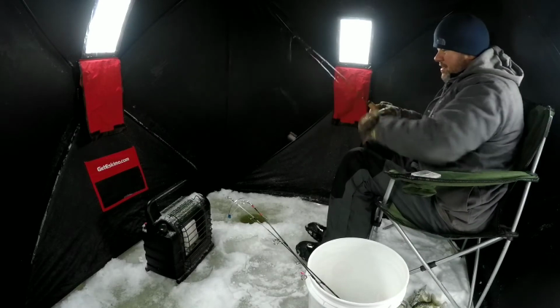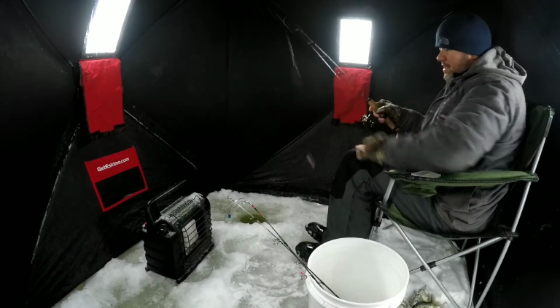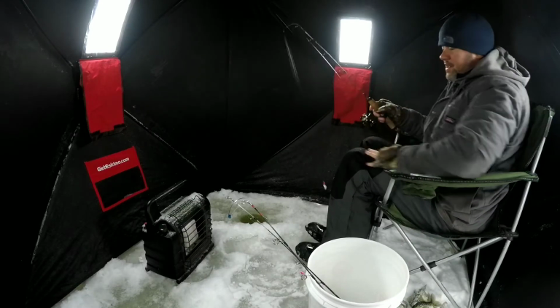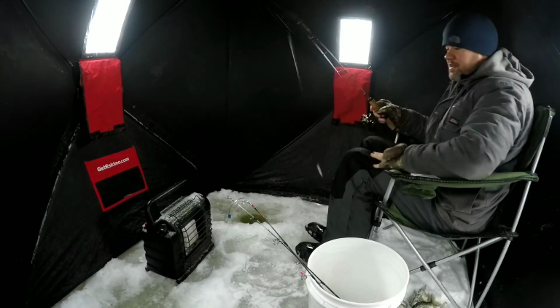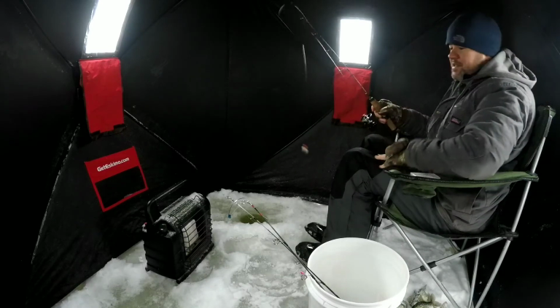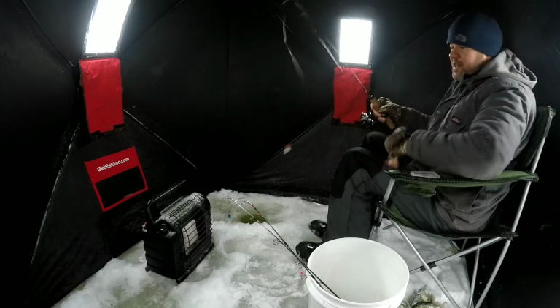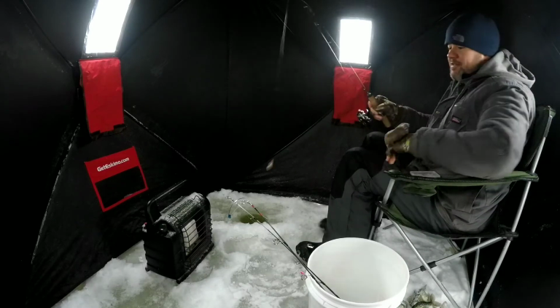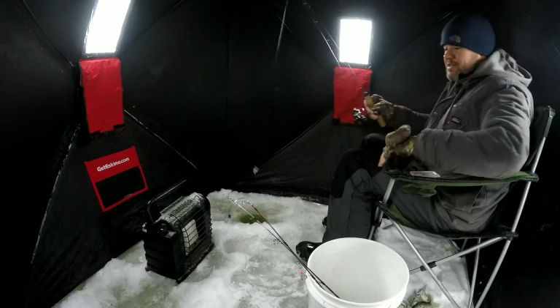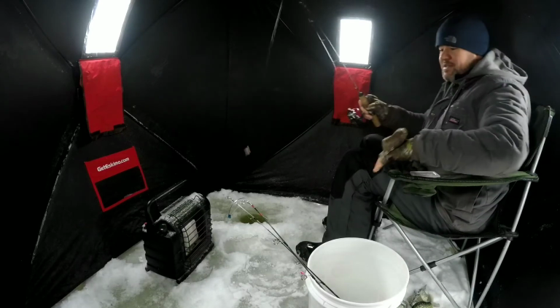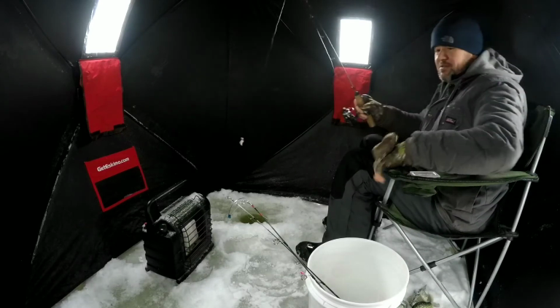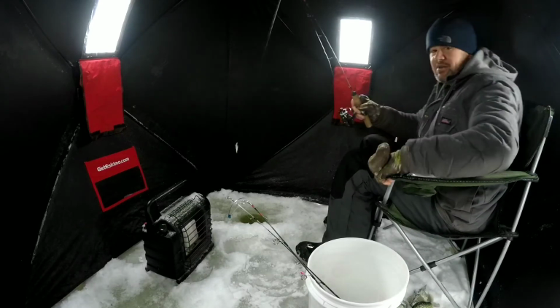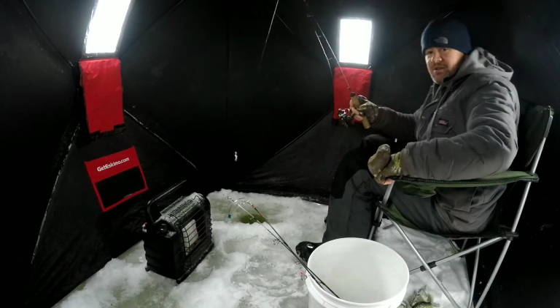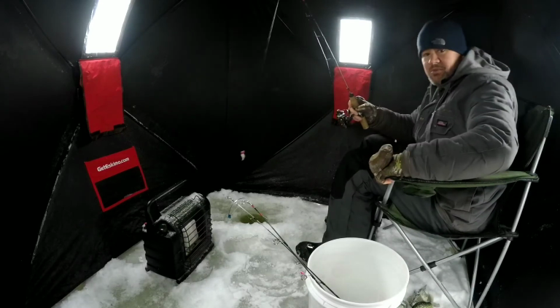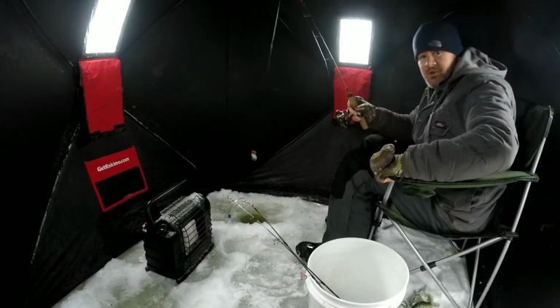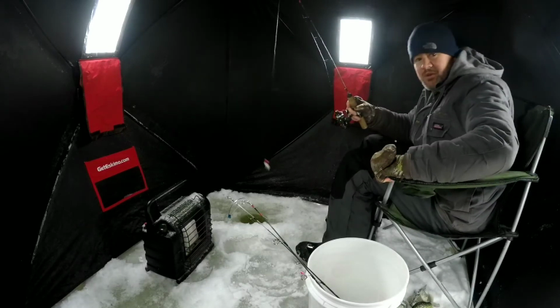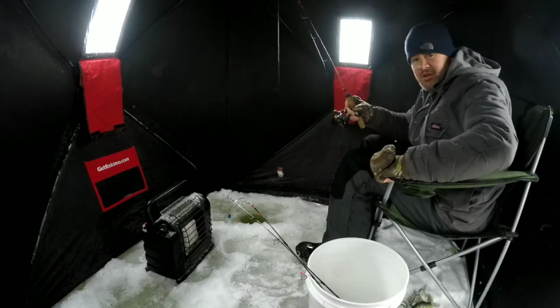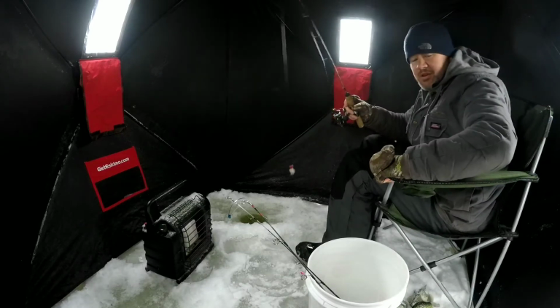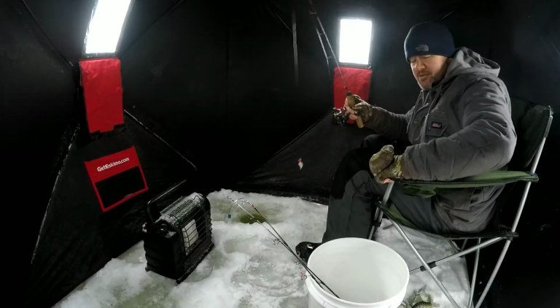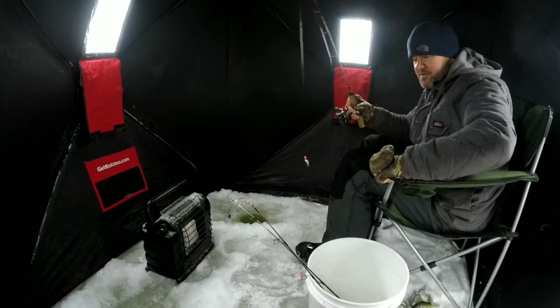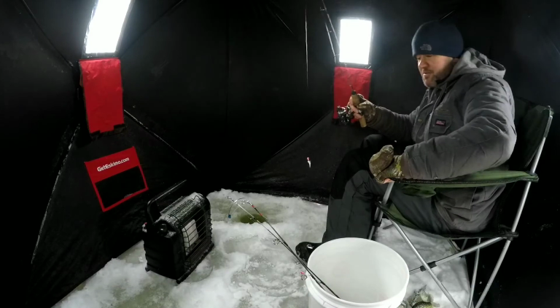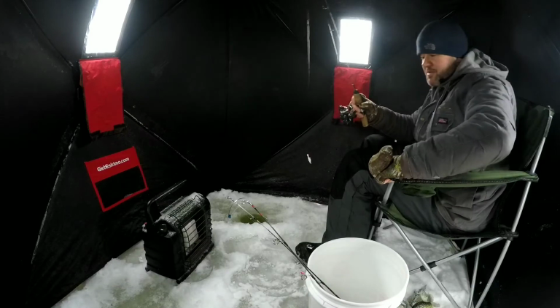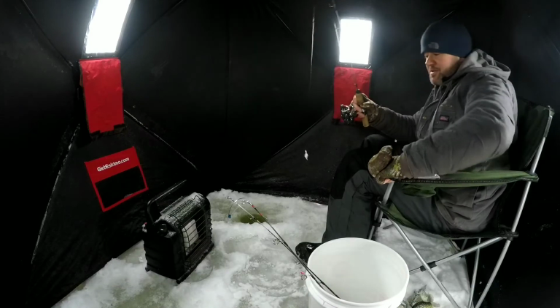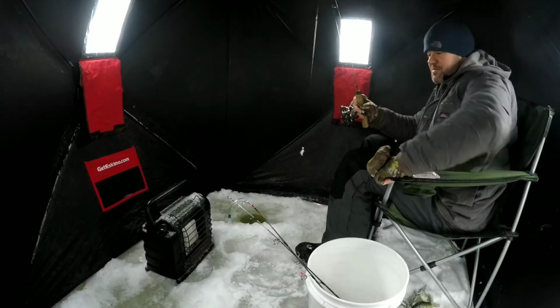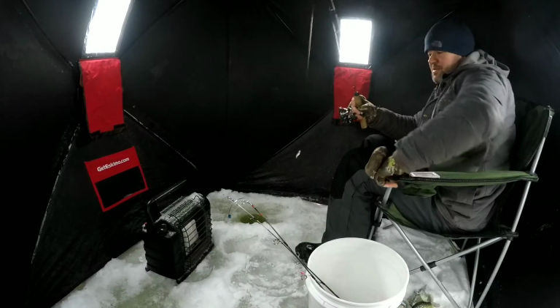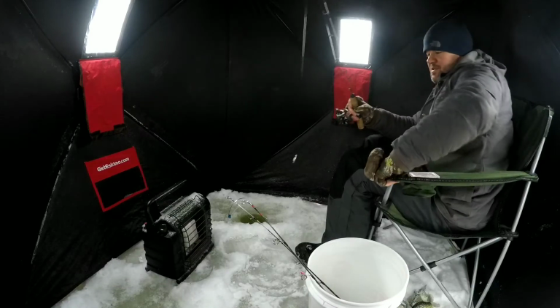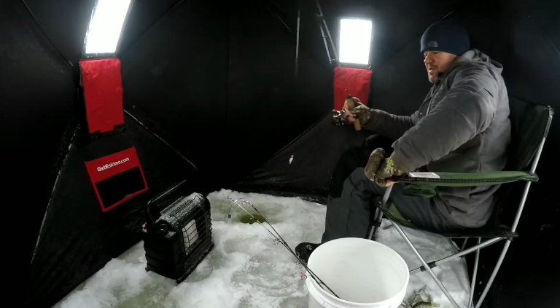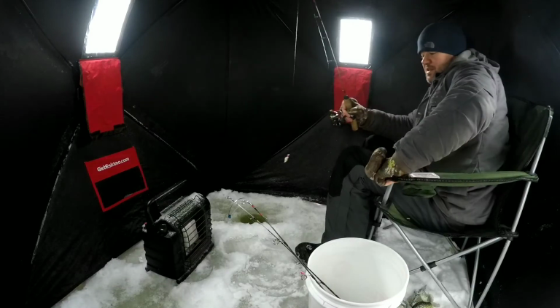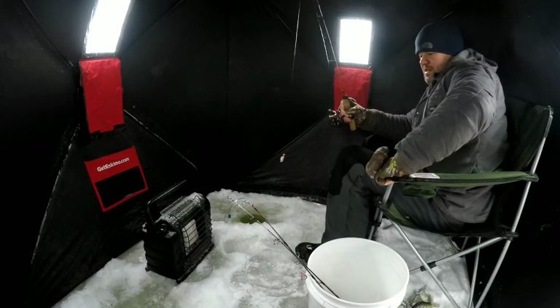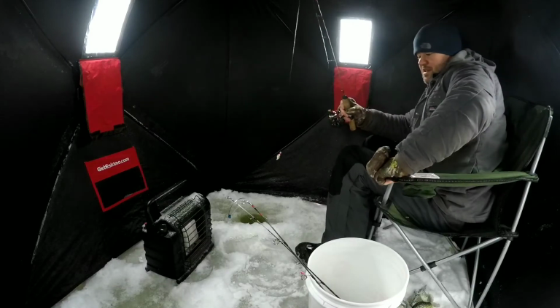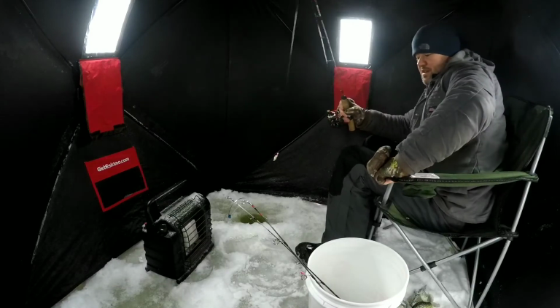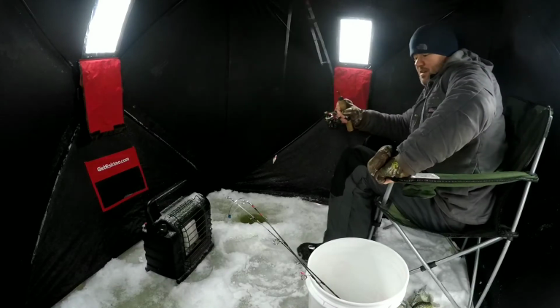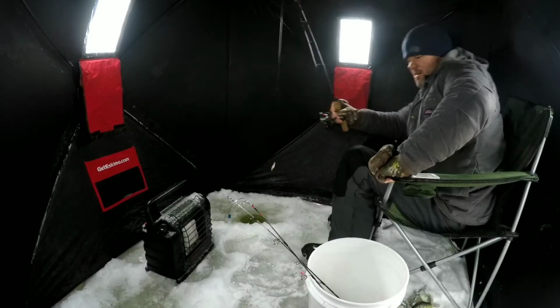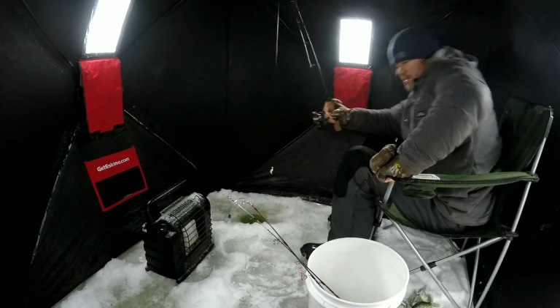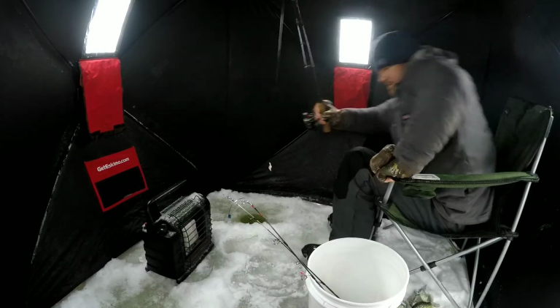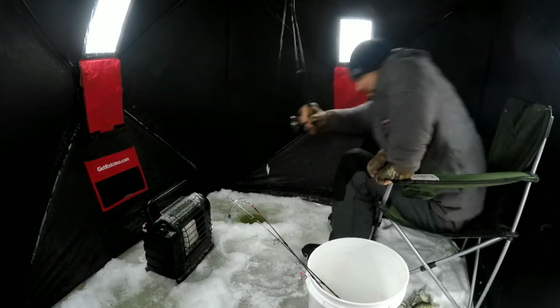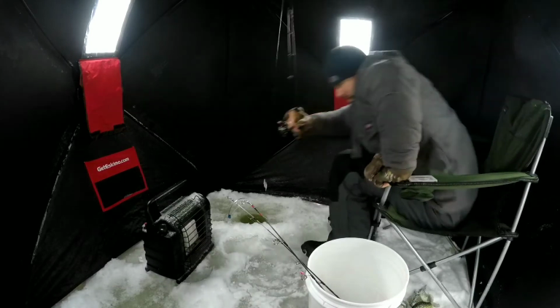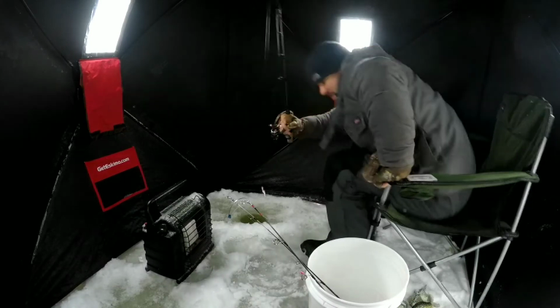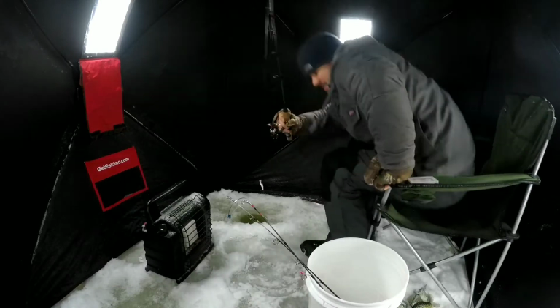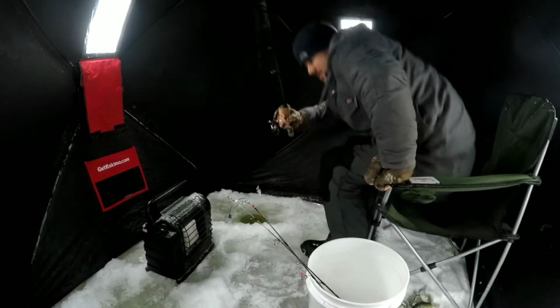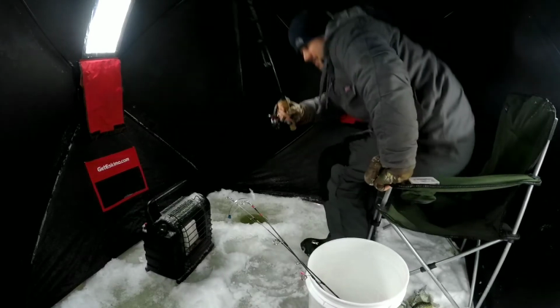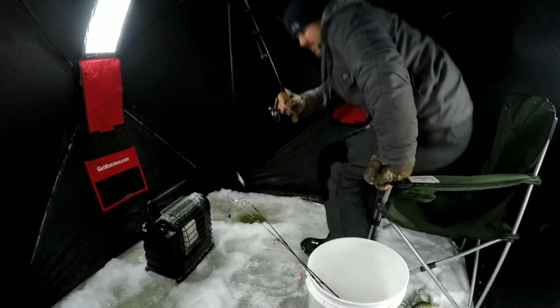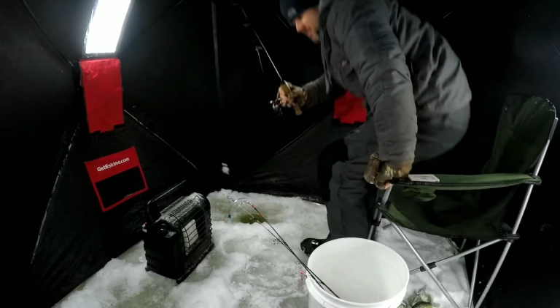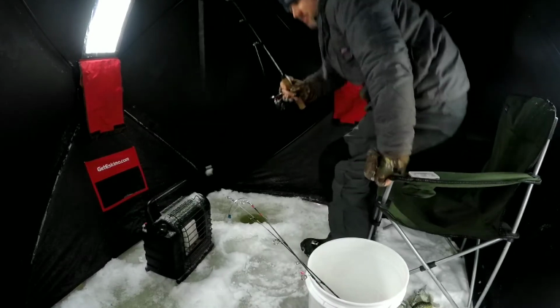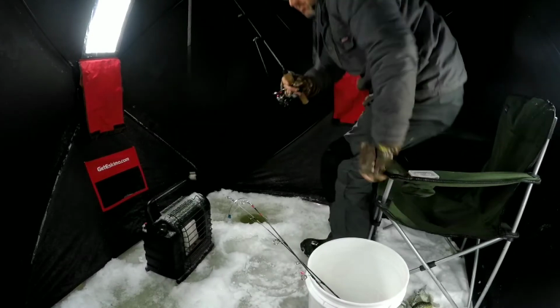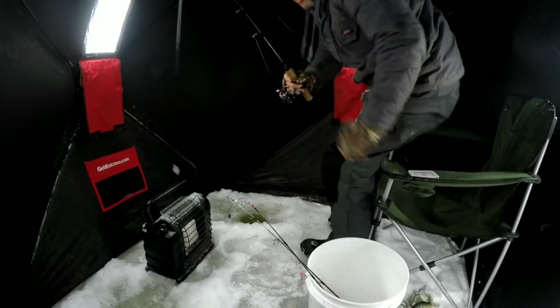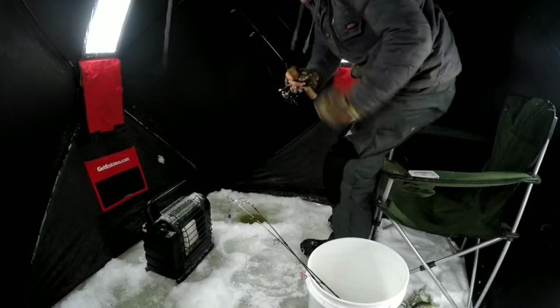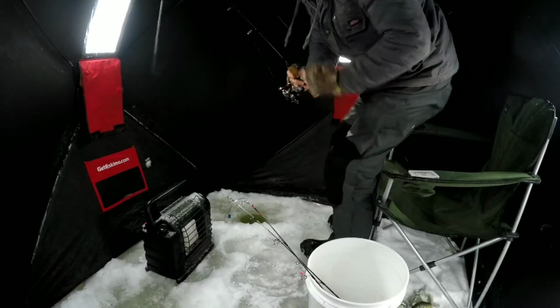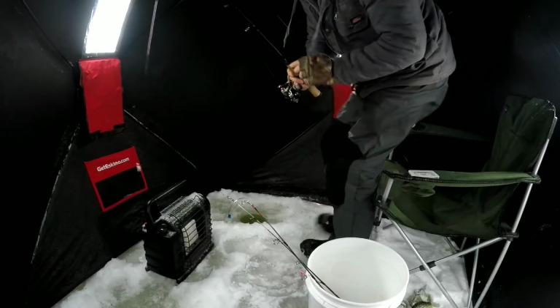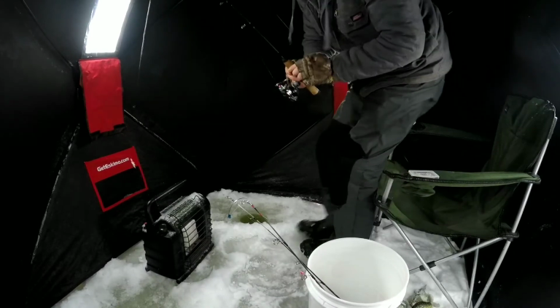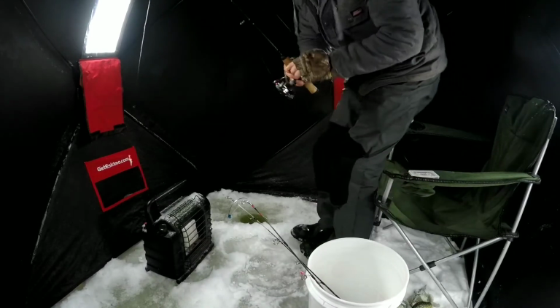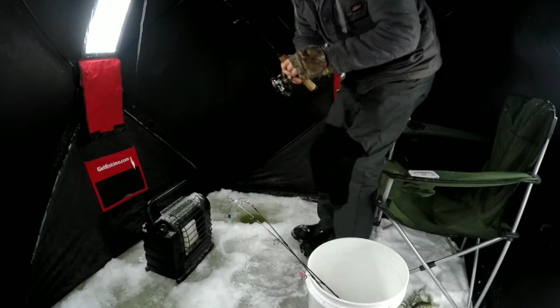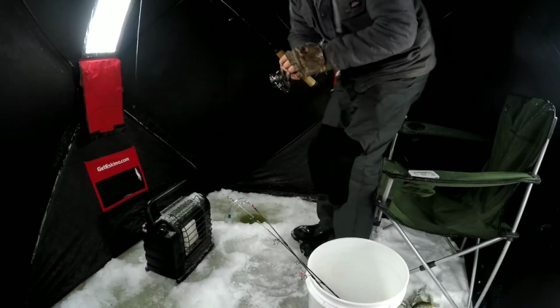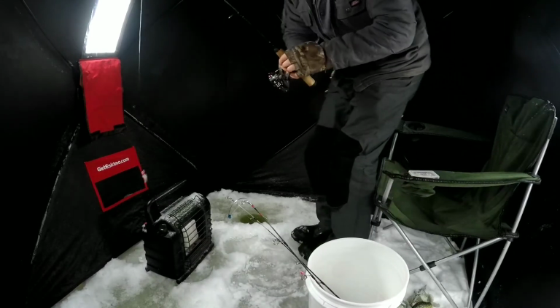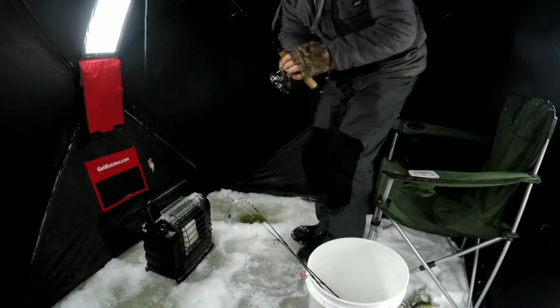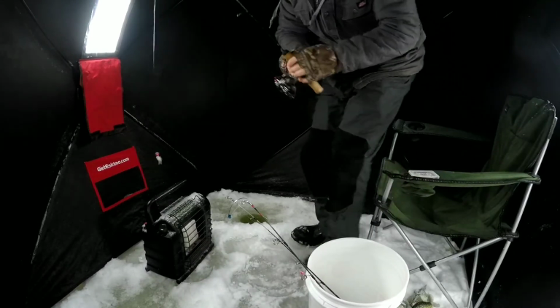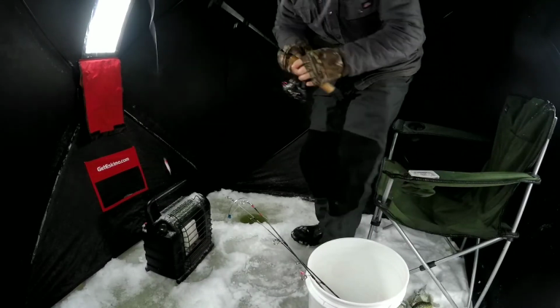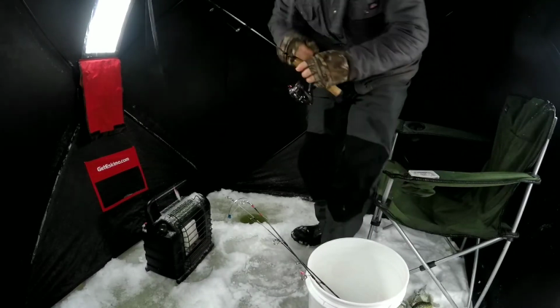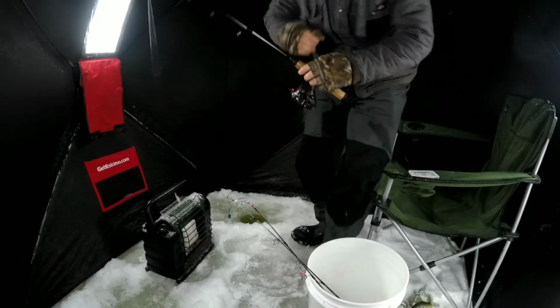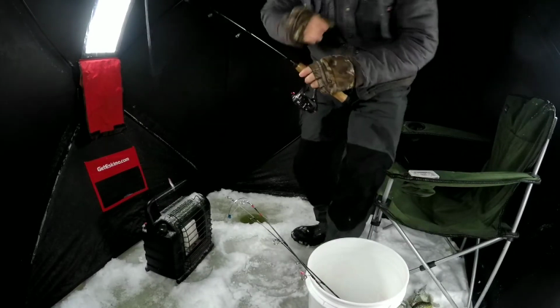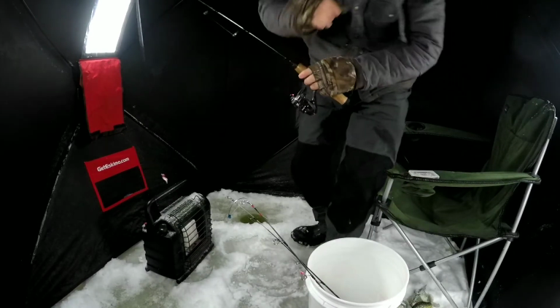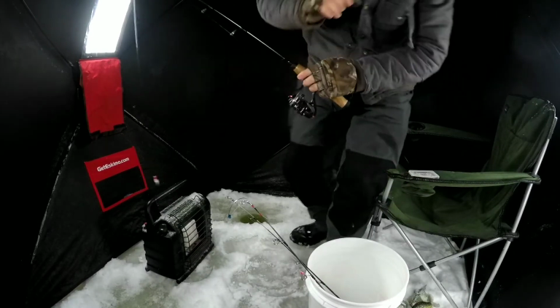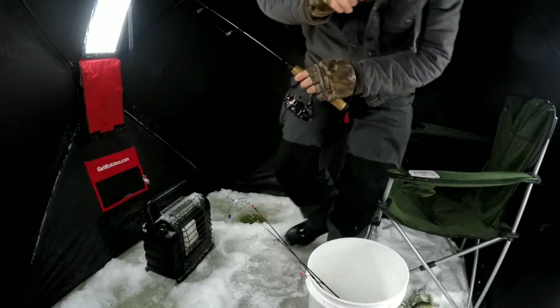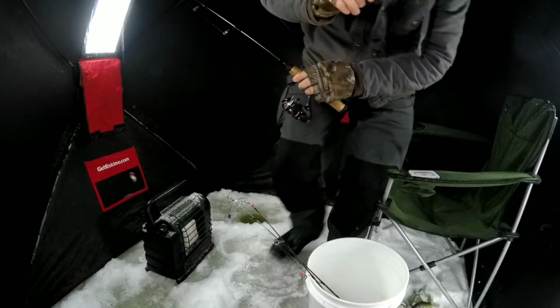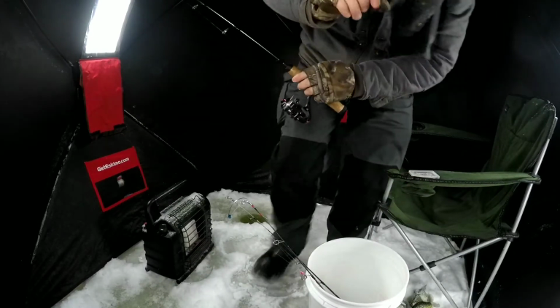This is obviously working, but we'll switch up the jig and try a different plastic.